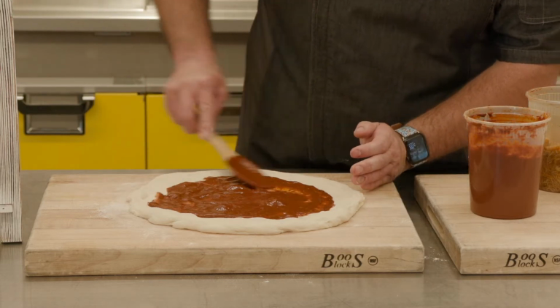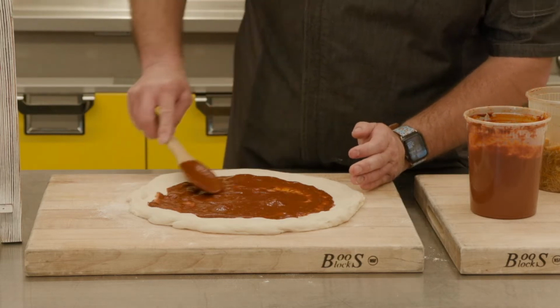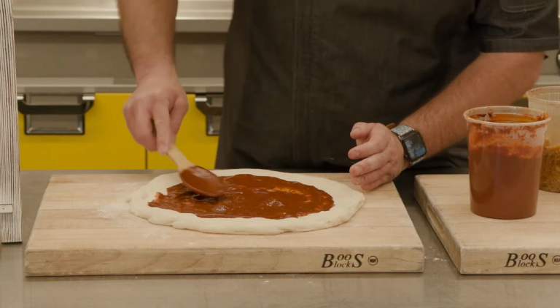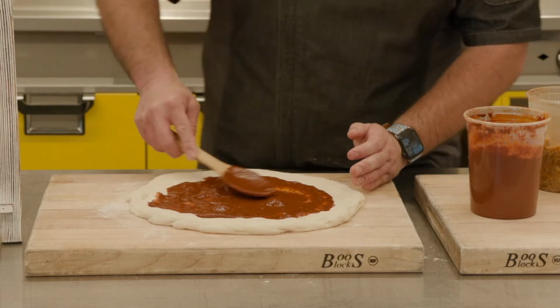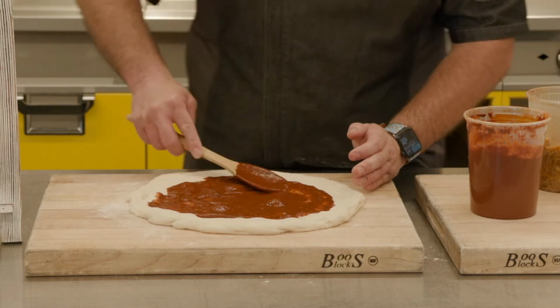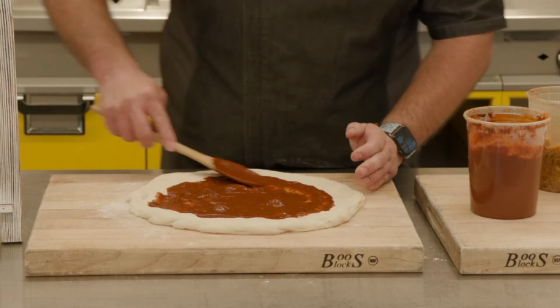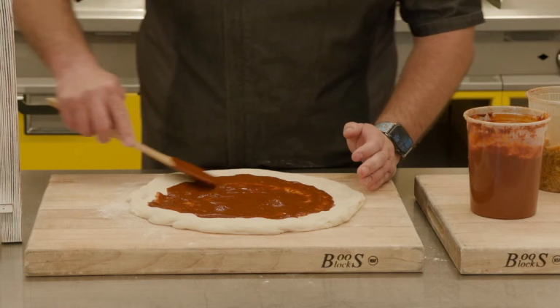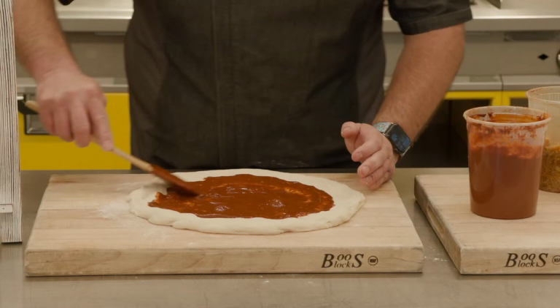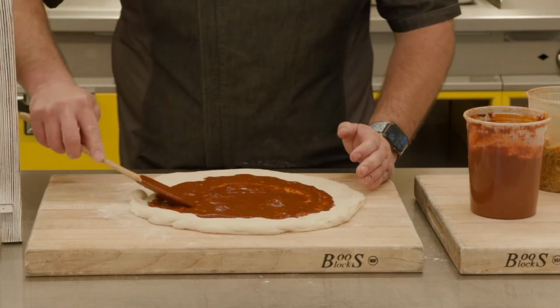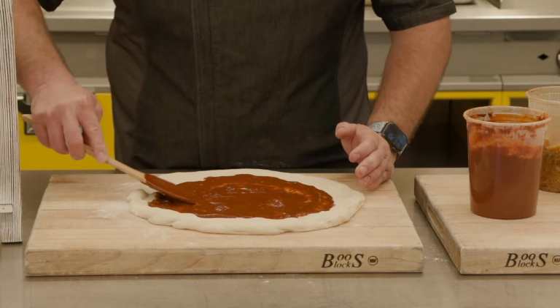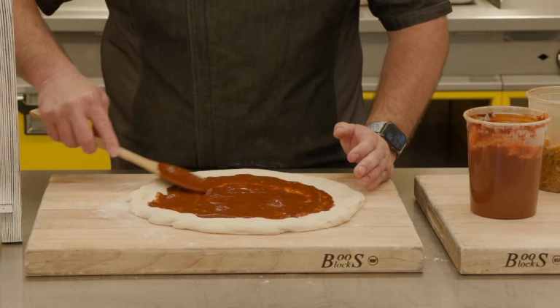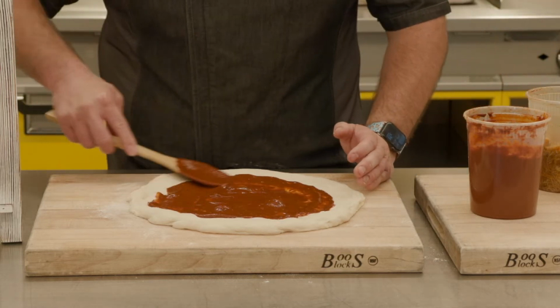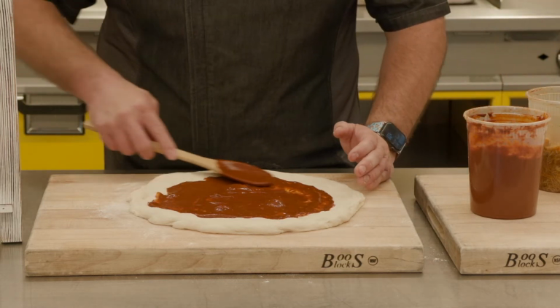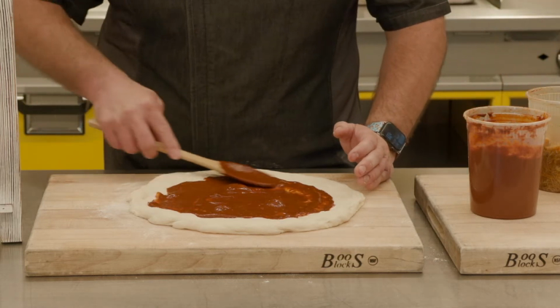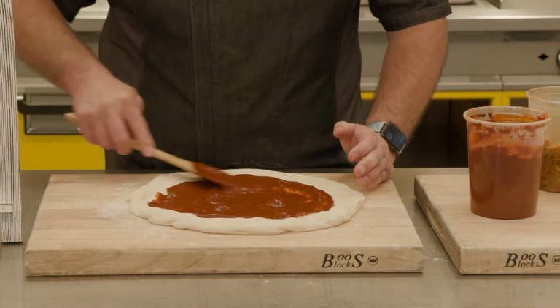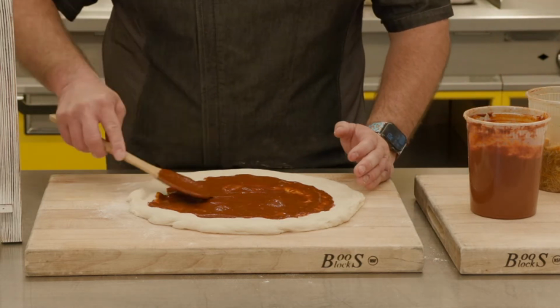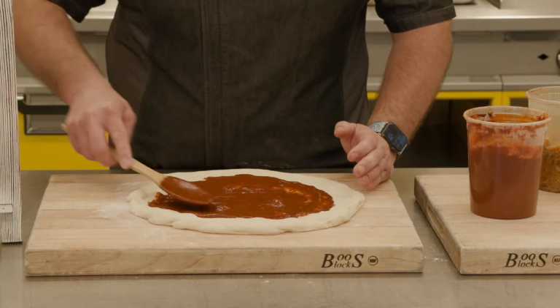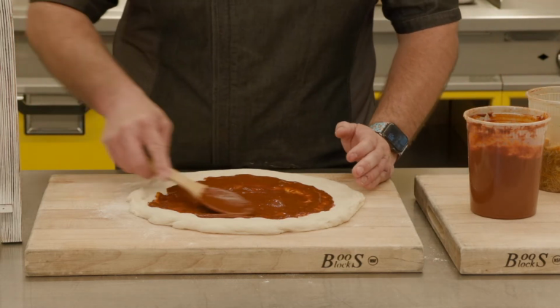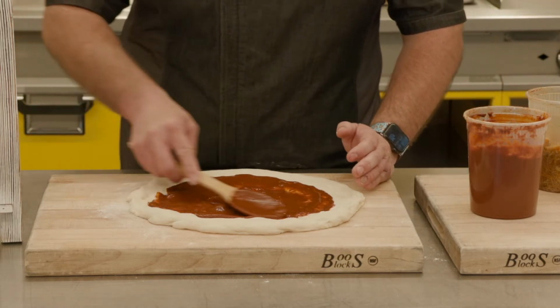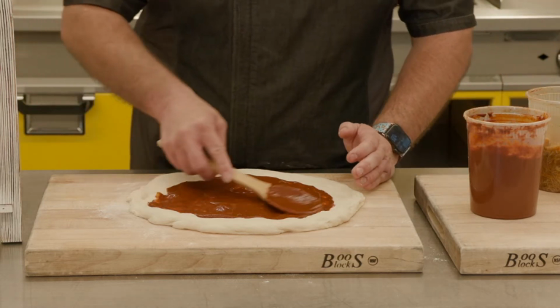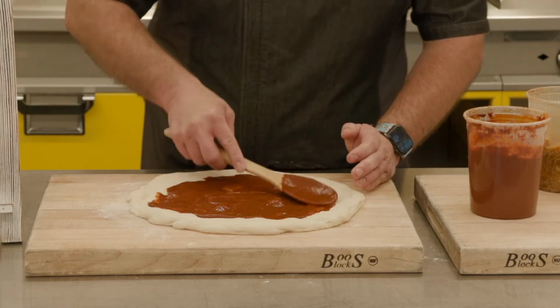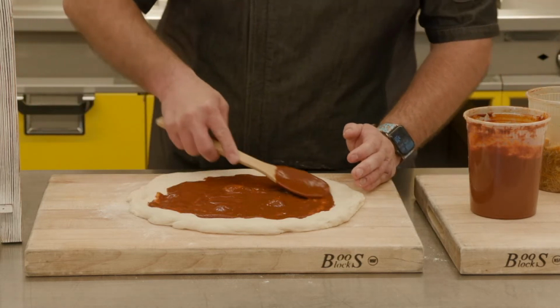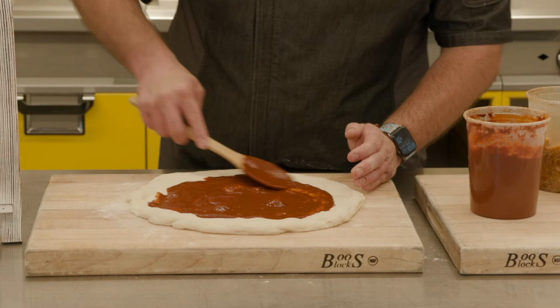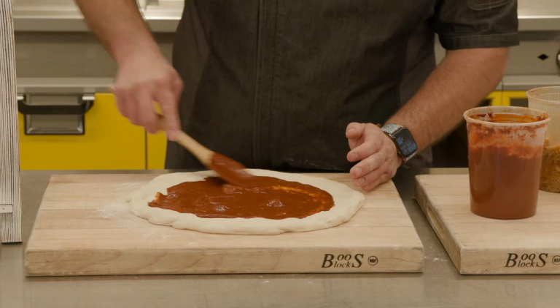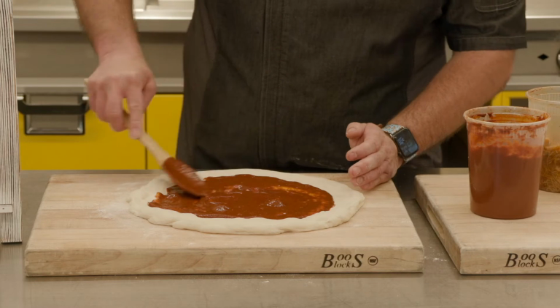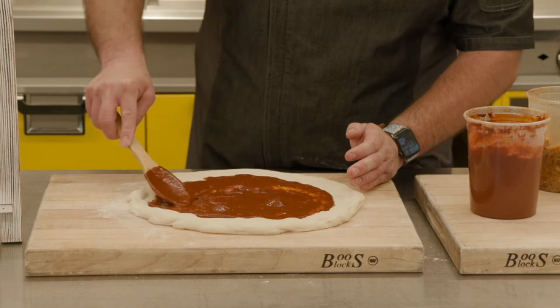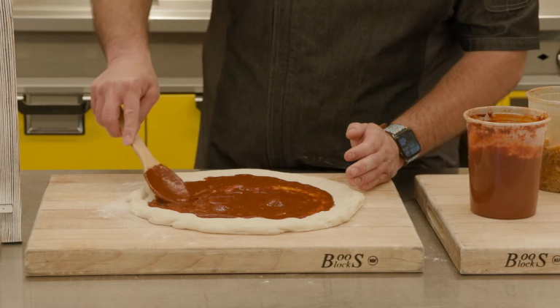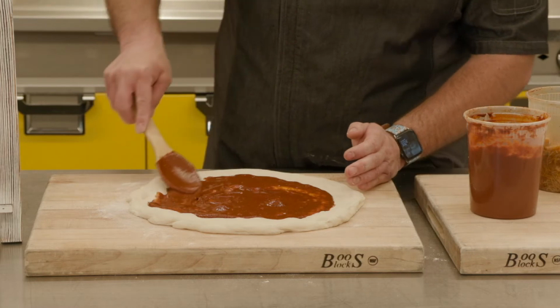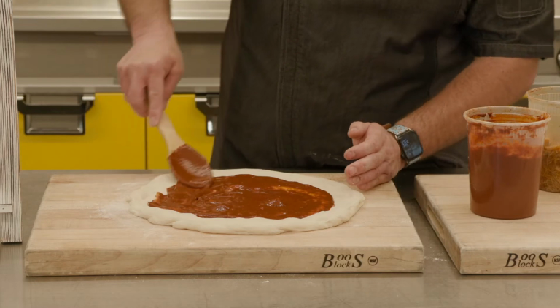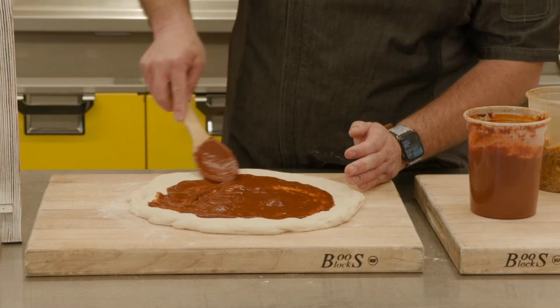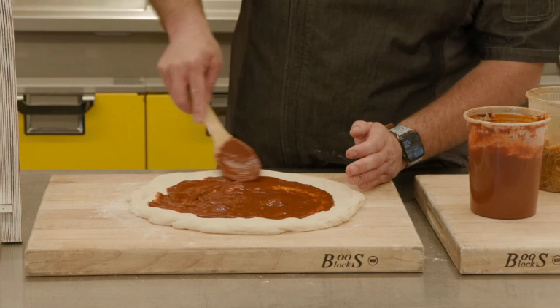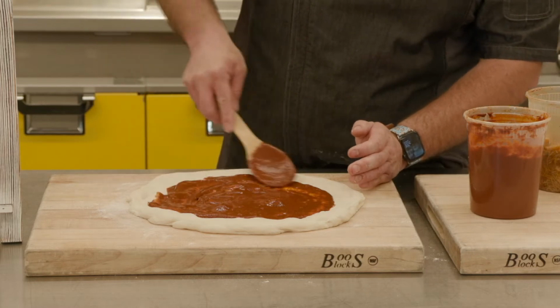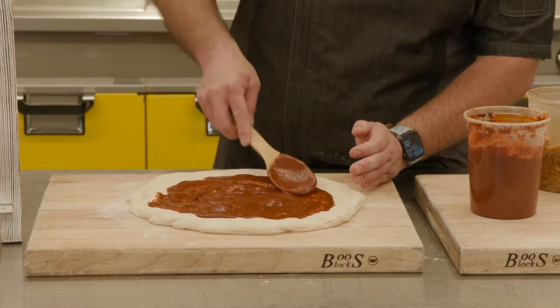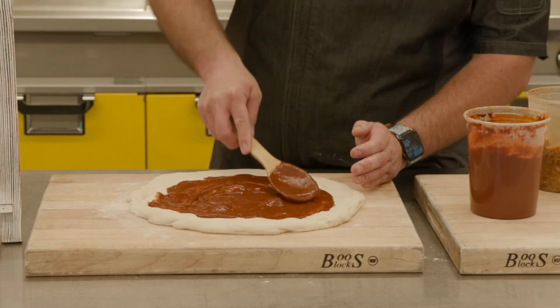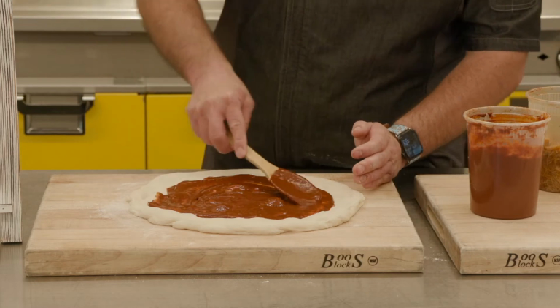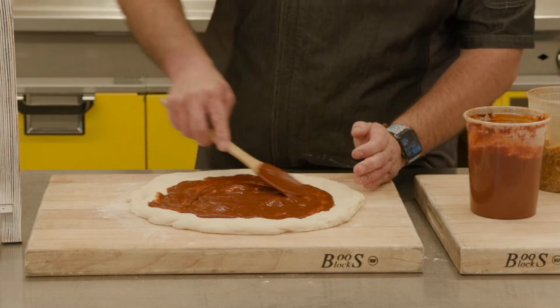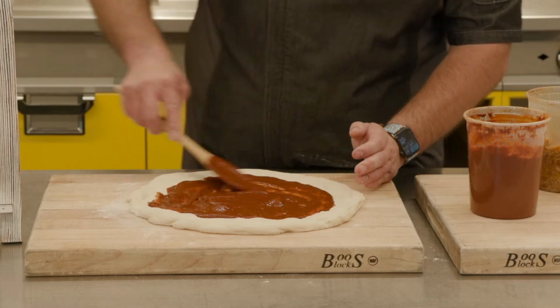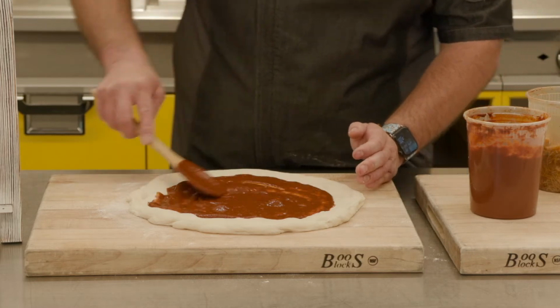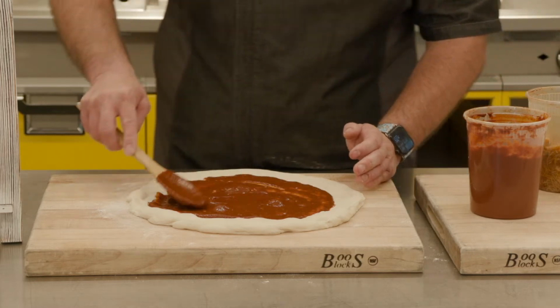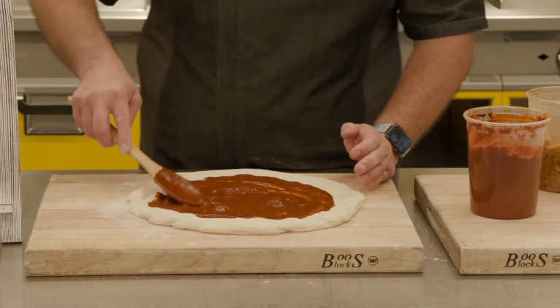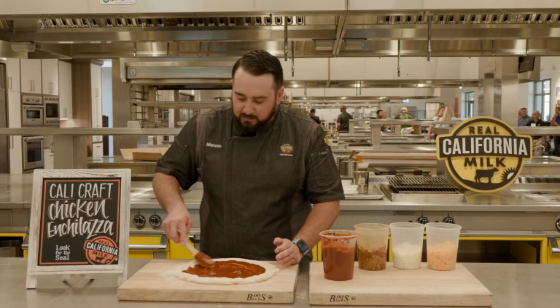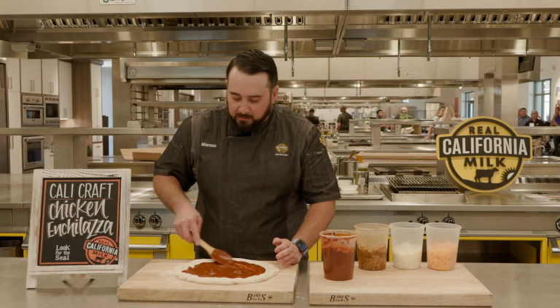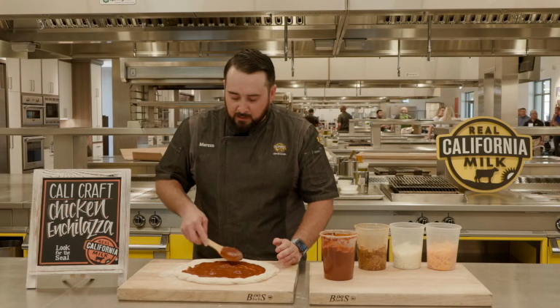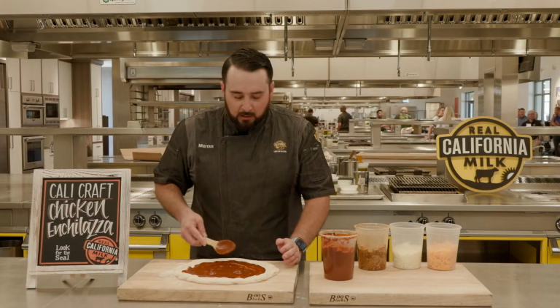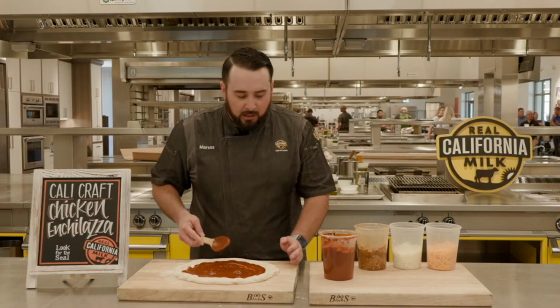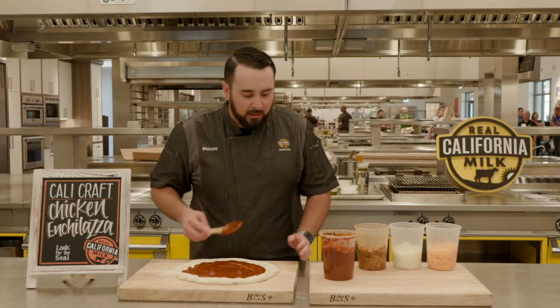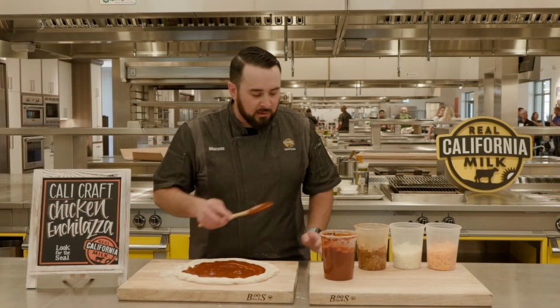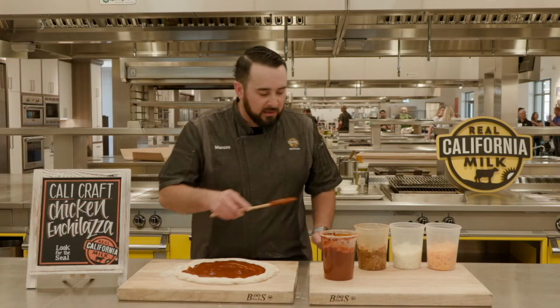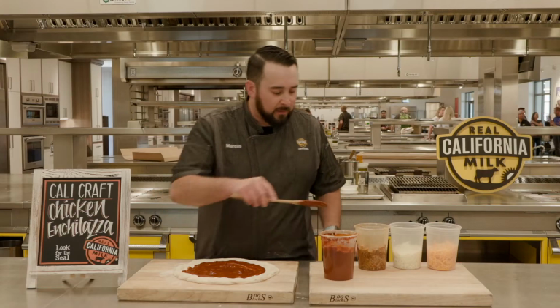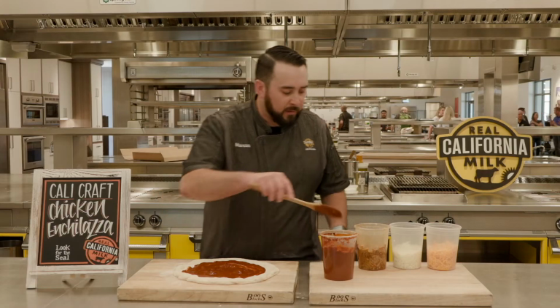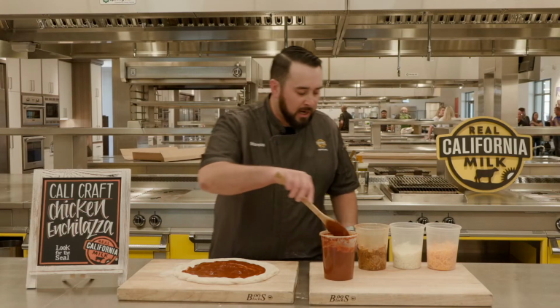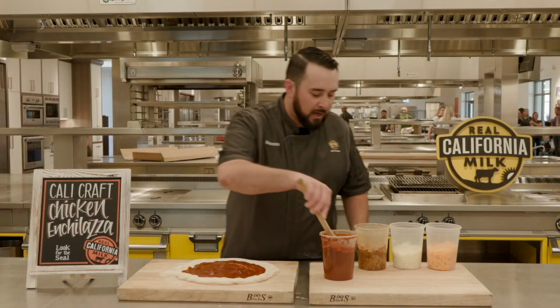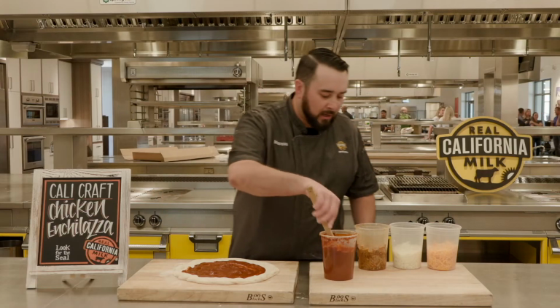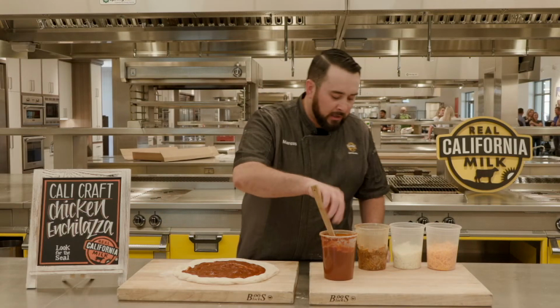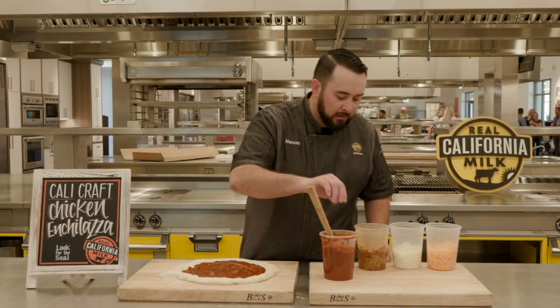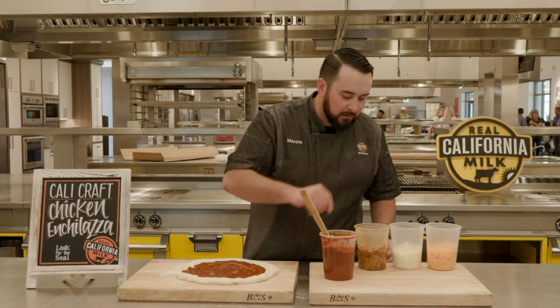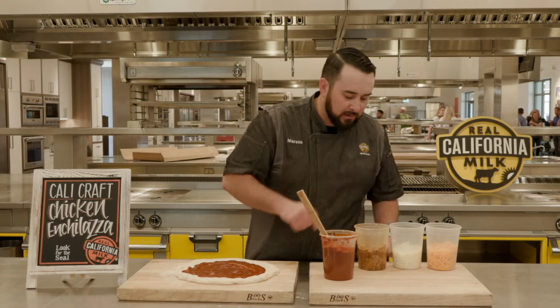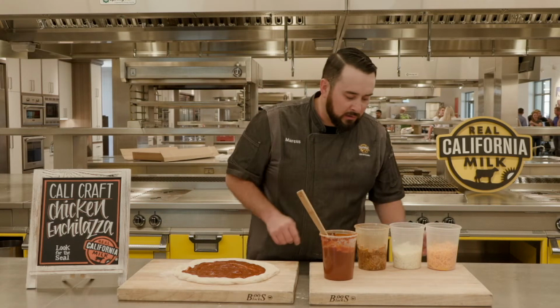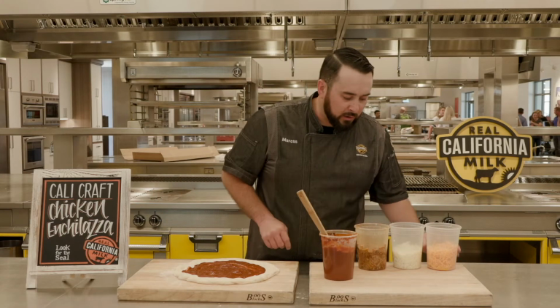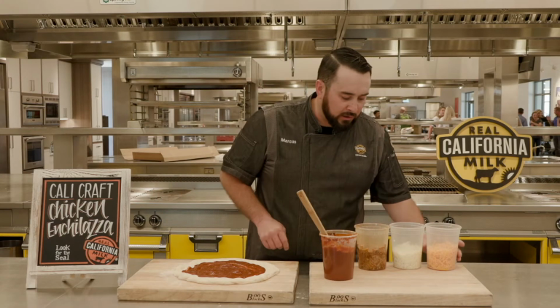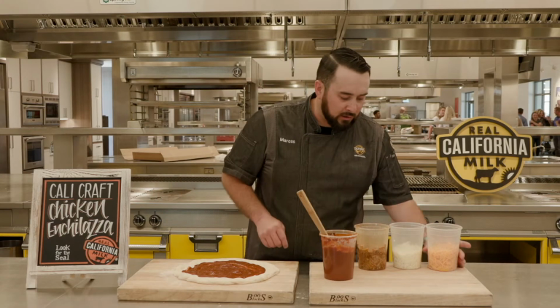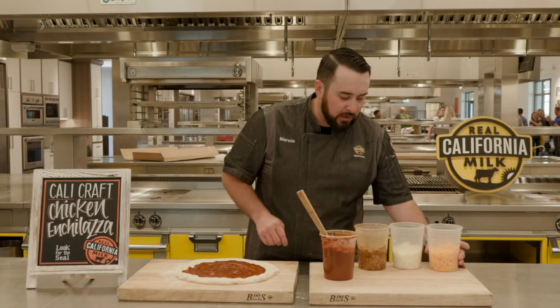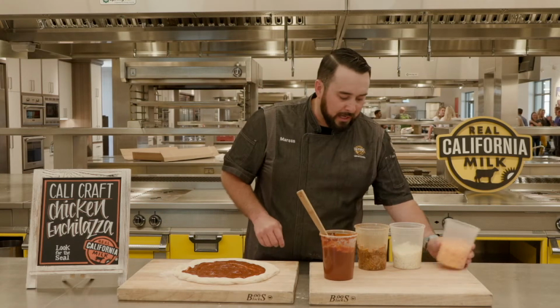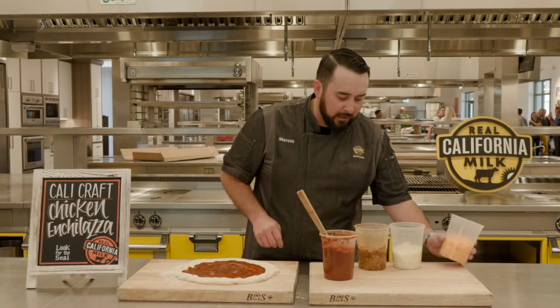I usually like to bake this around 550 for about 10 to 12 minutes. Just keep an eye on it and see what you like.